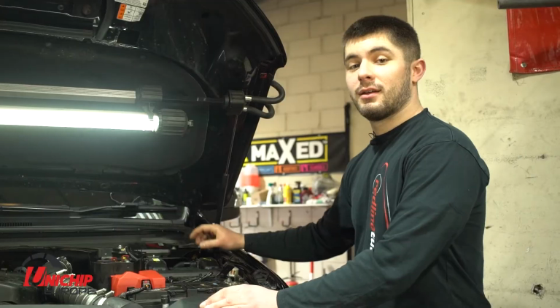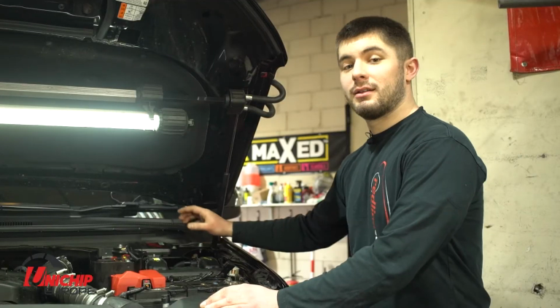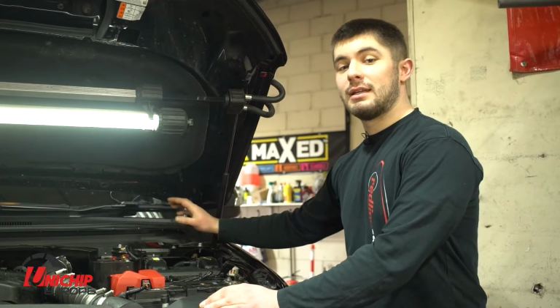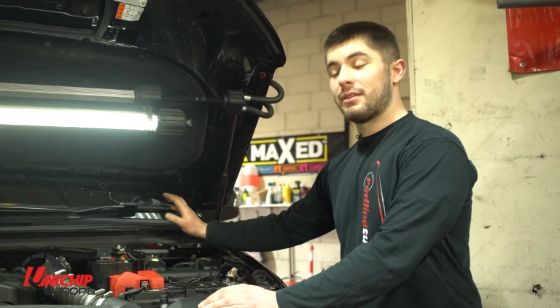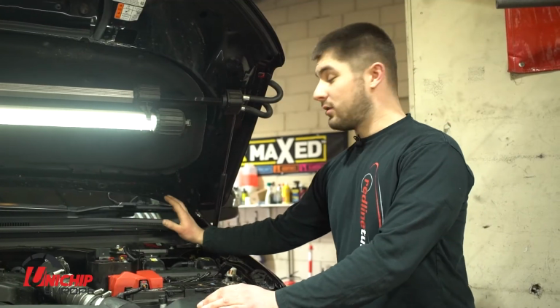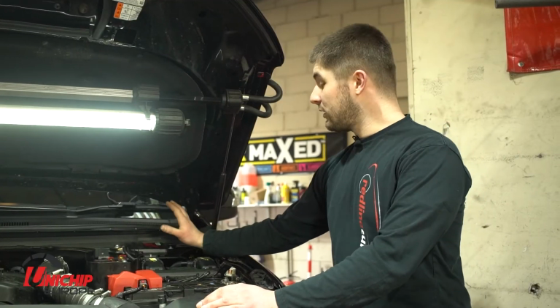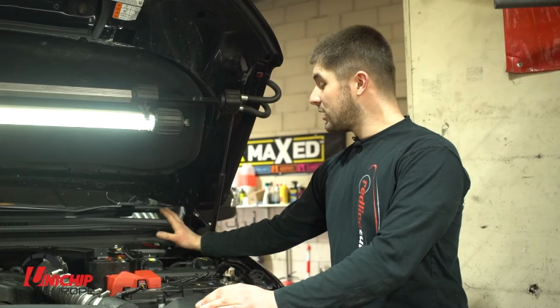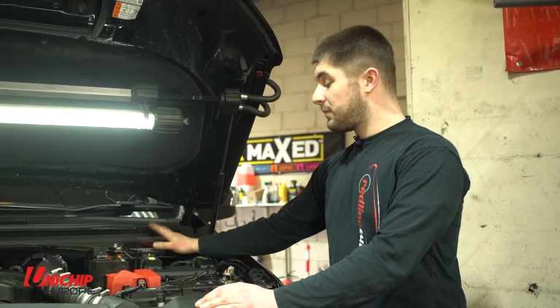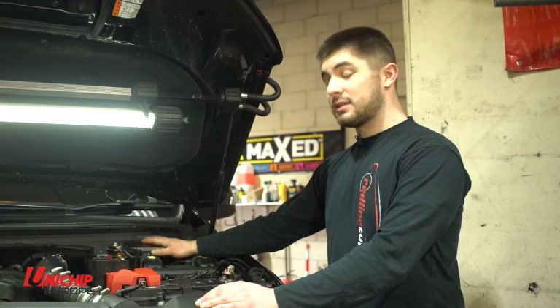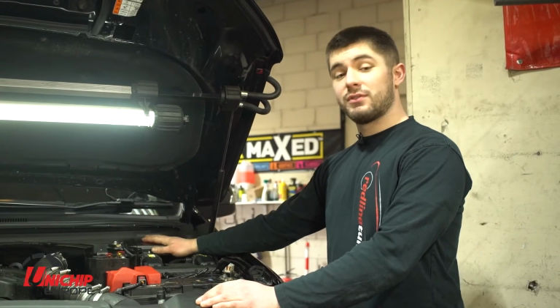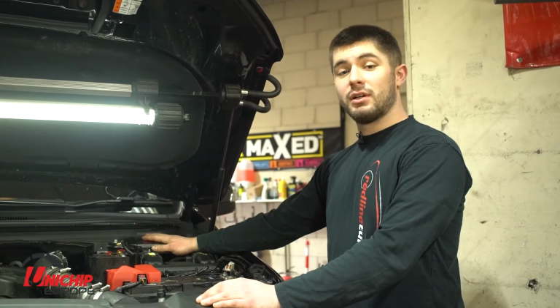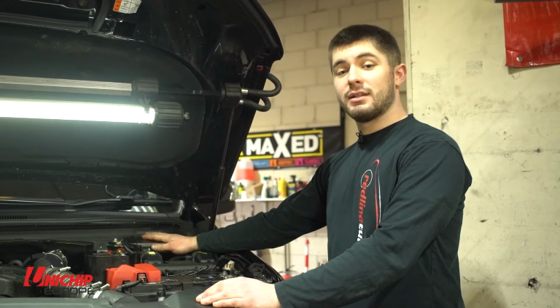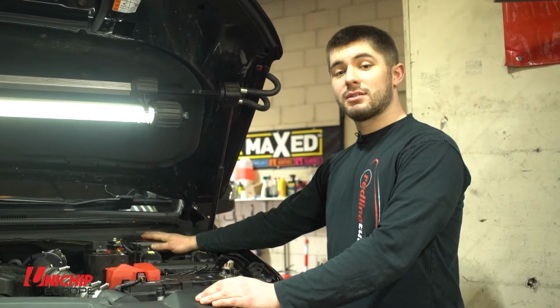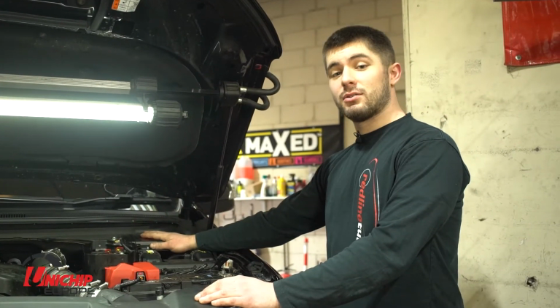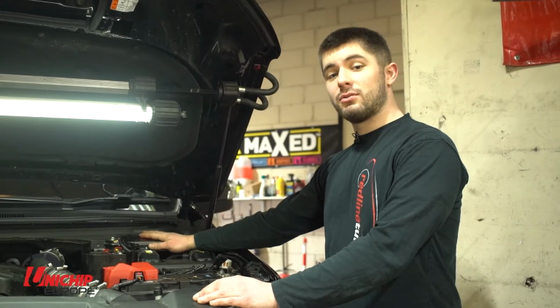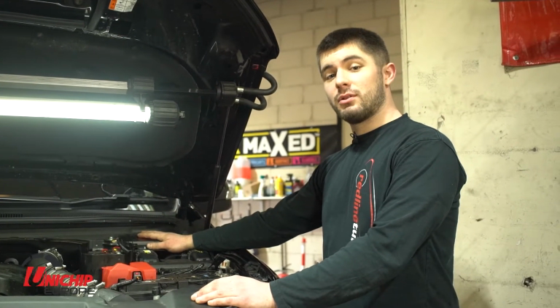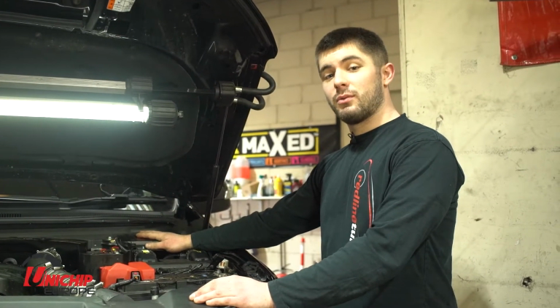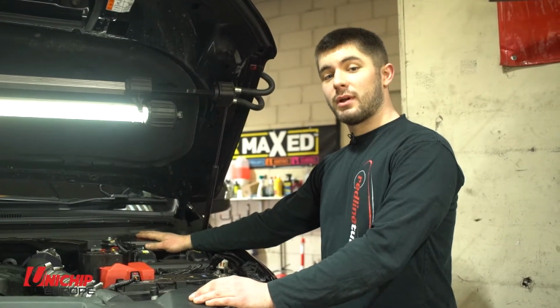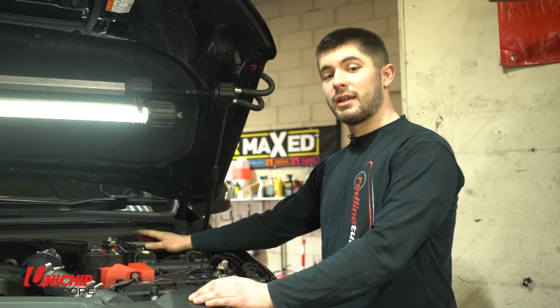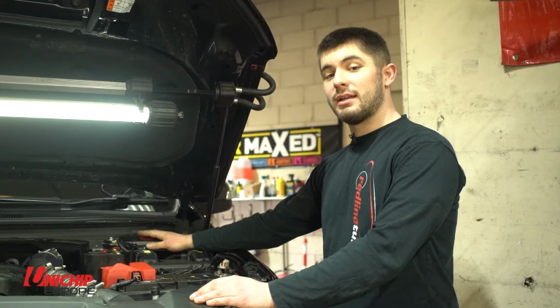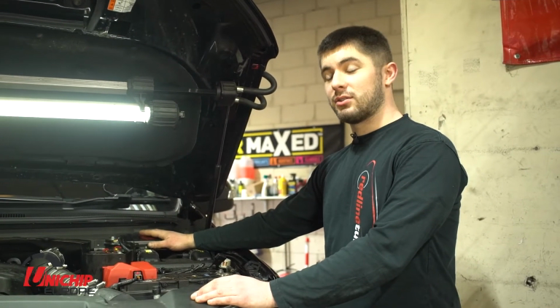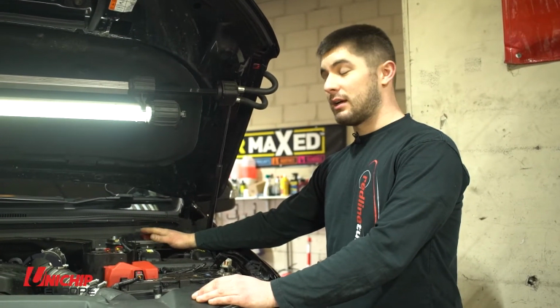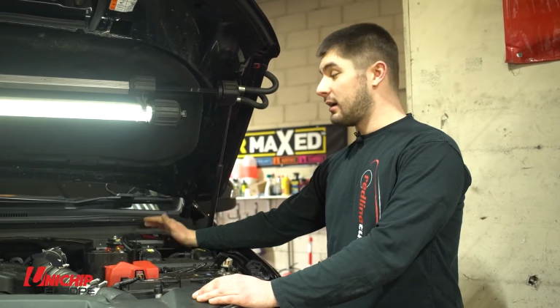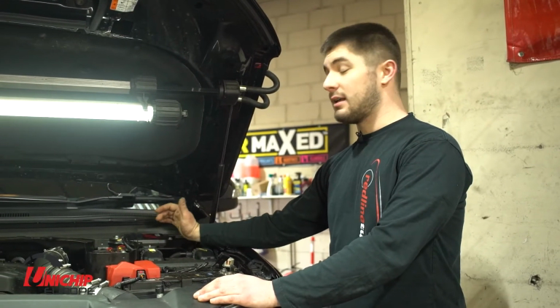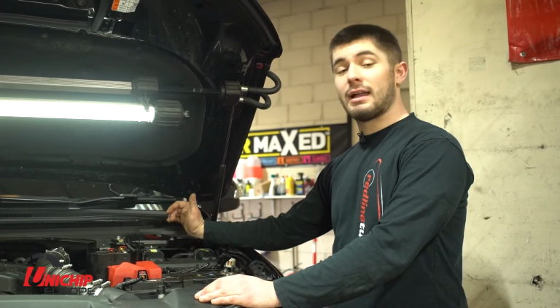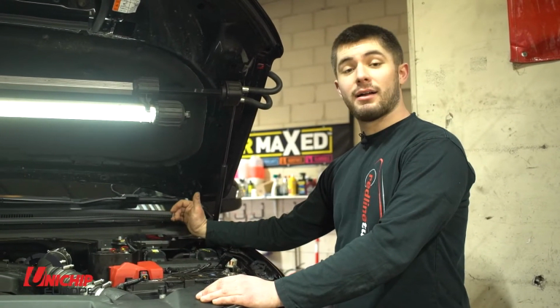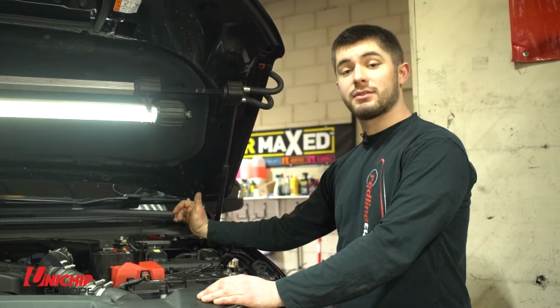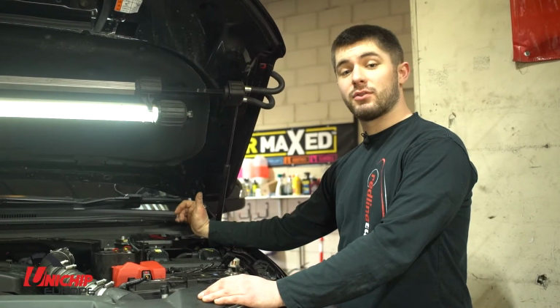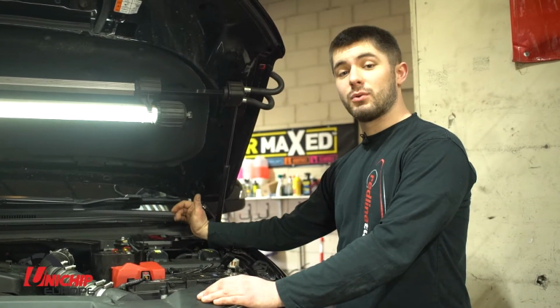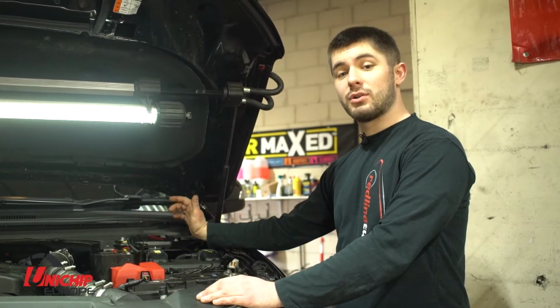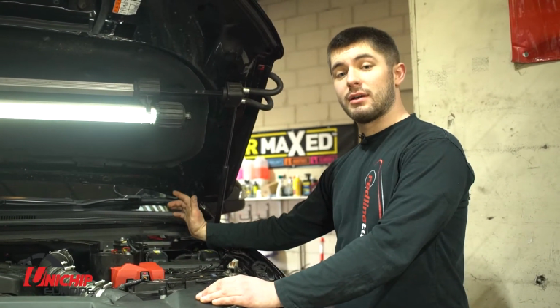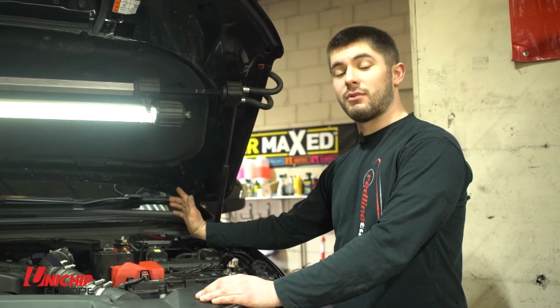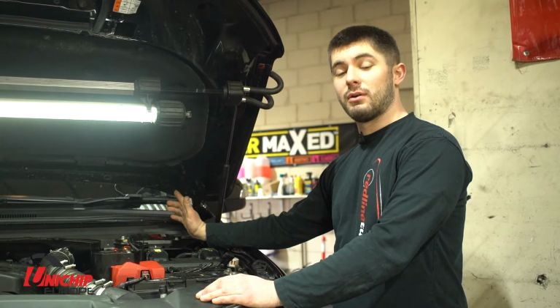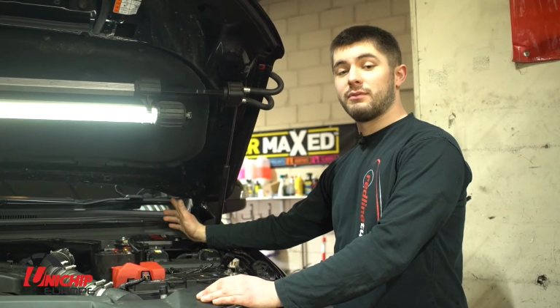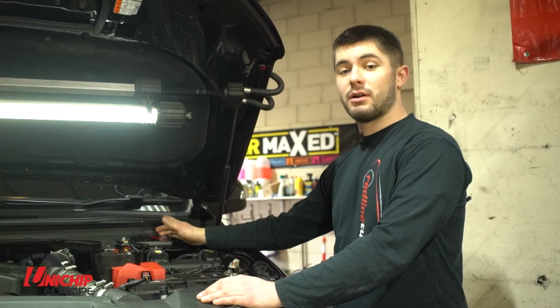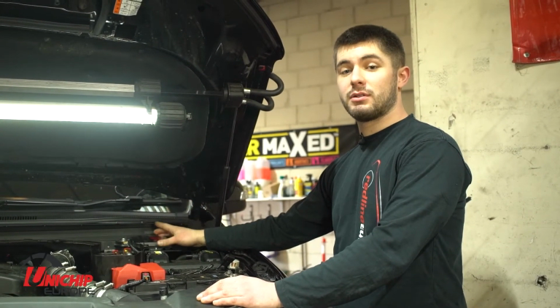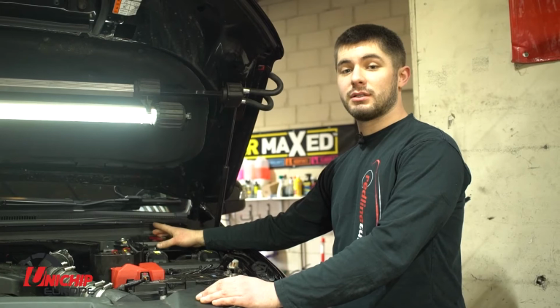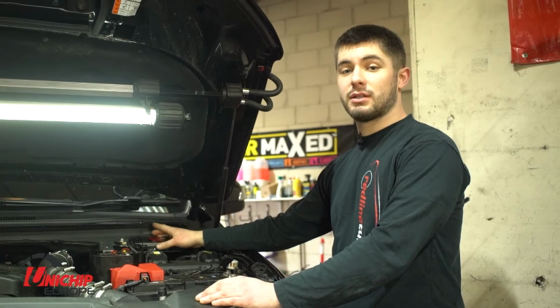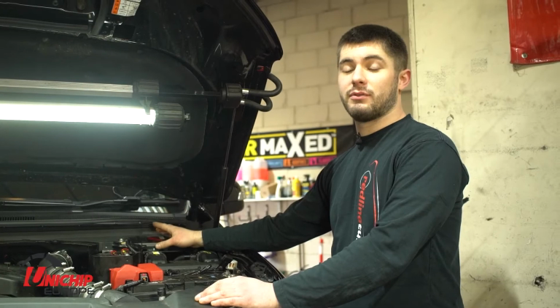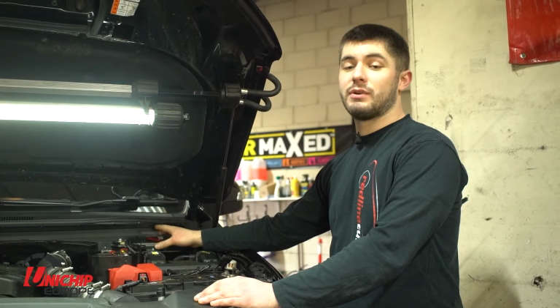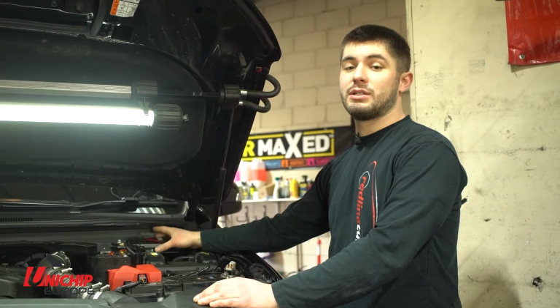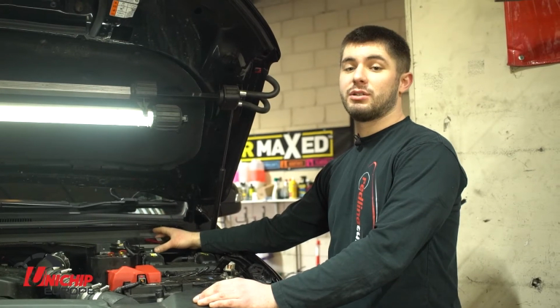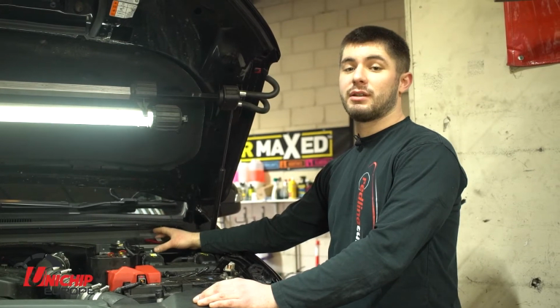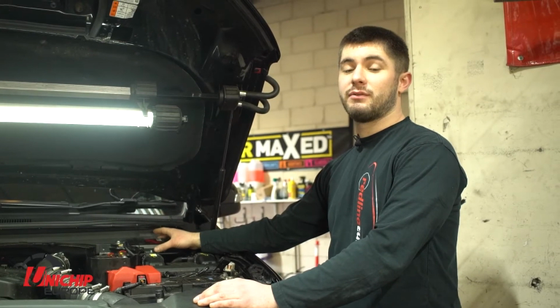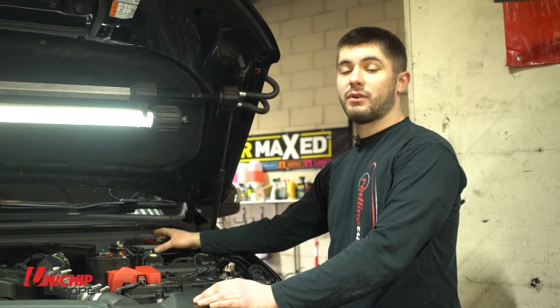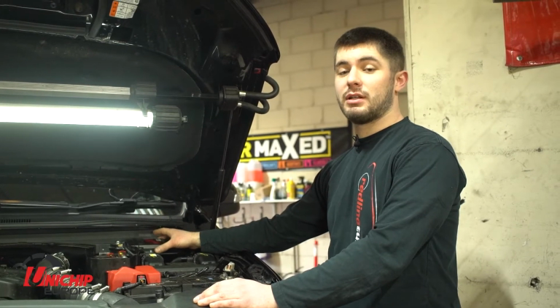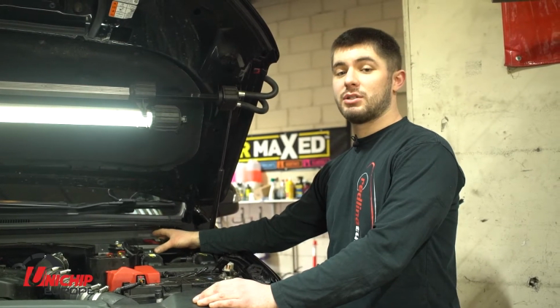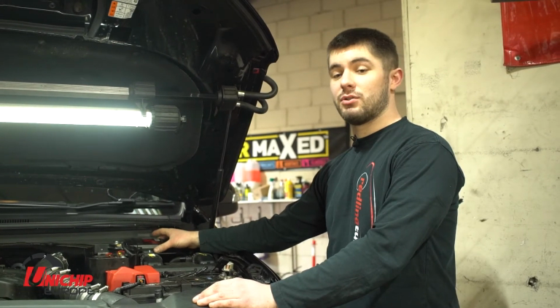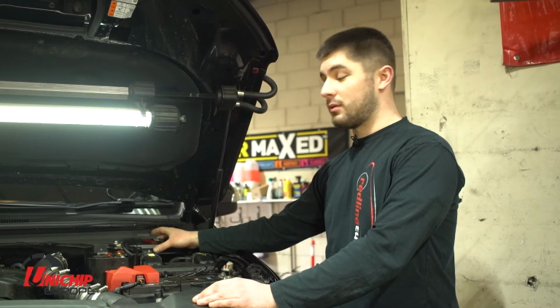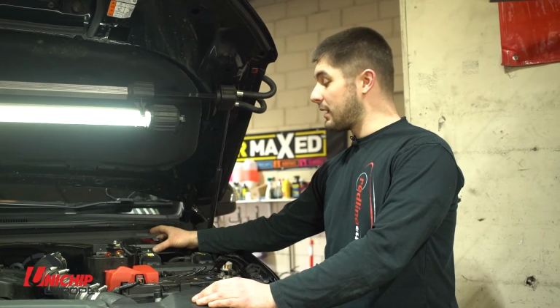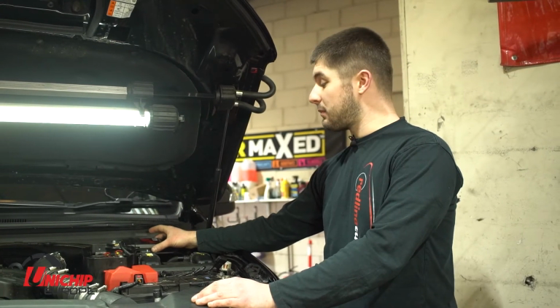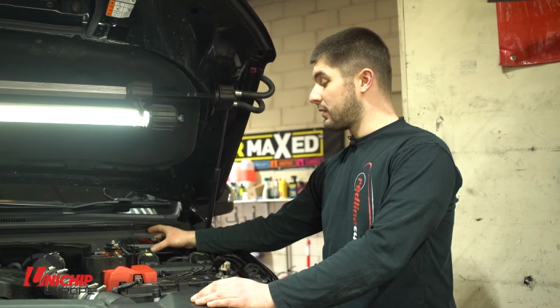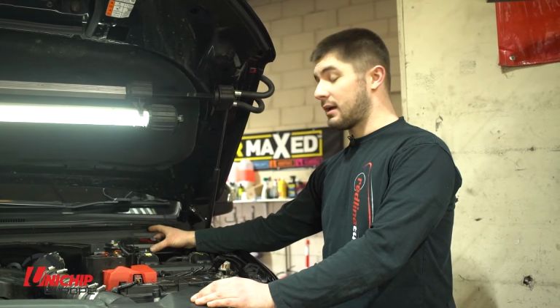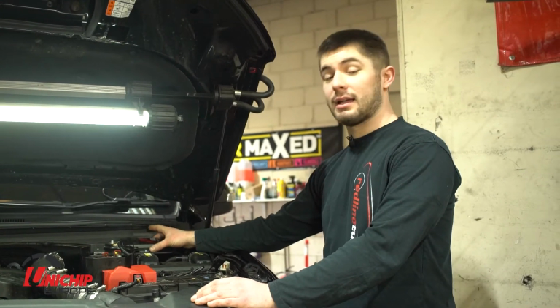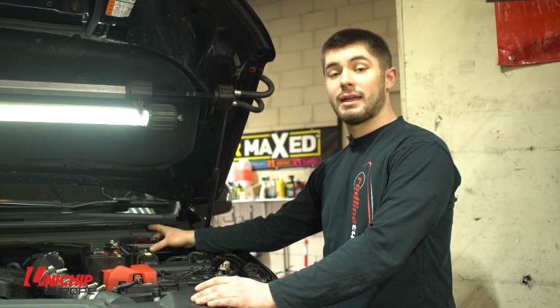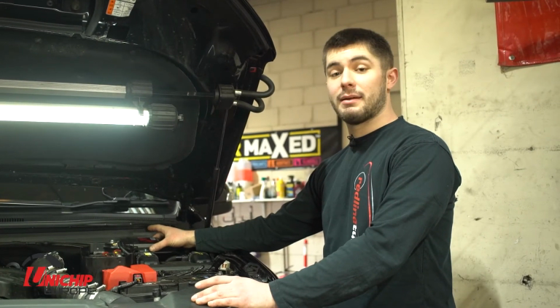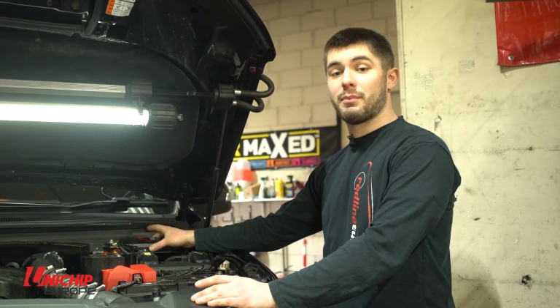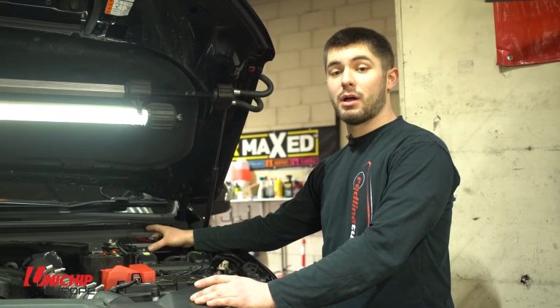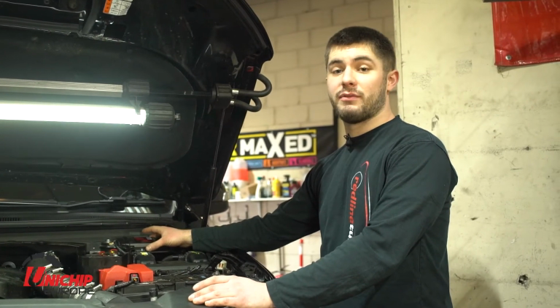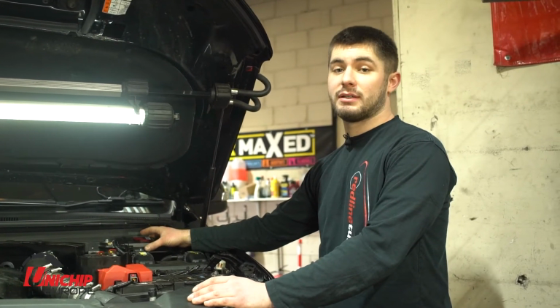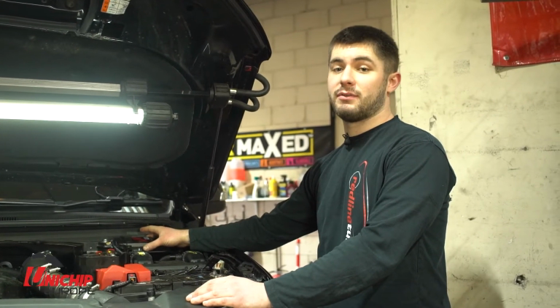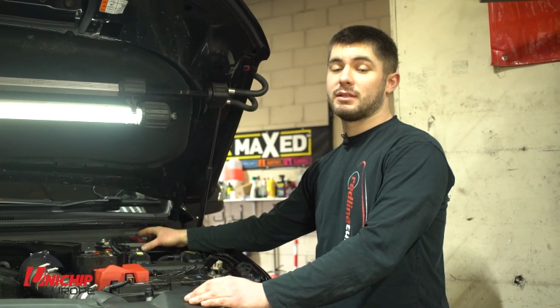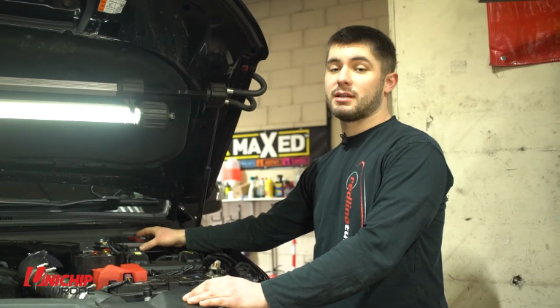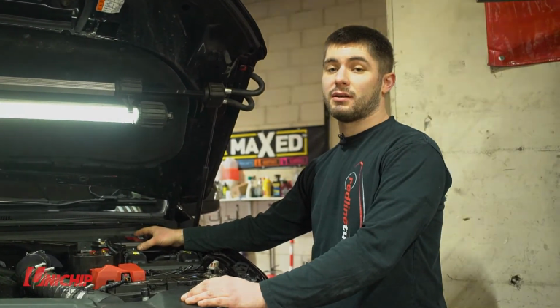Now the Unichip is fully installed. We're going to get this on our in-house 4WD rolling road so that Richard can fine tune the map and get it perfect for this car.